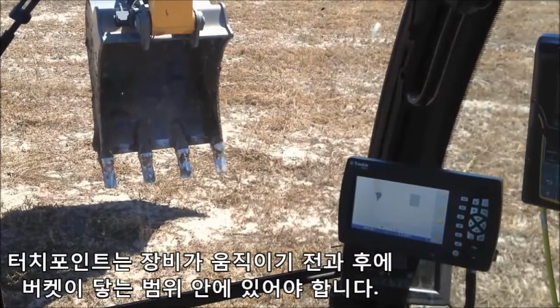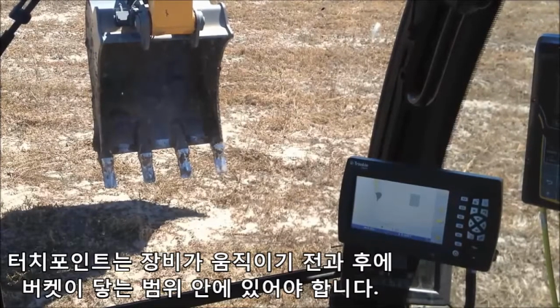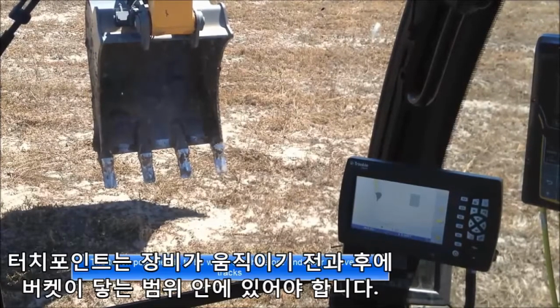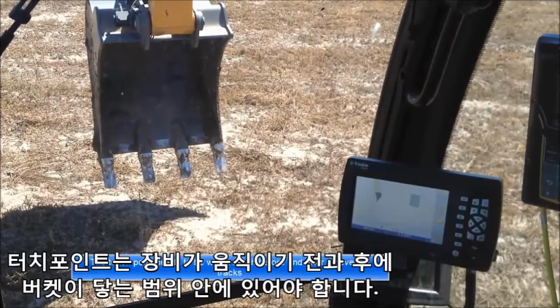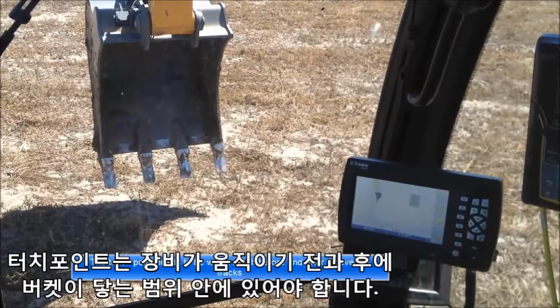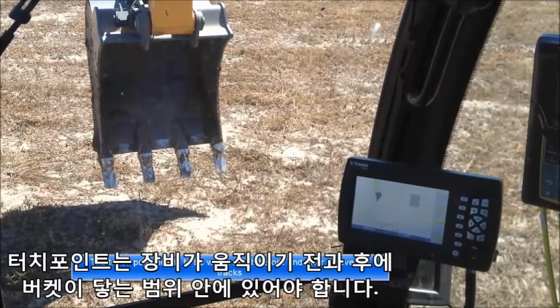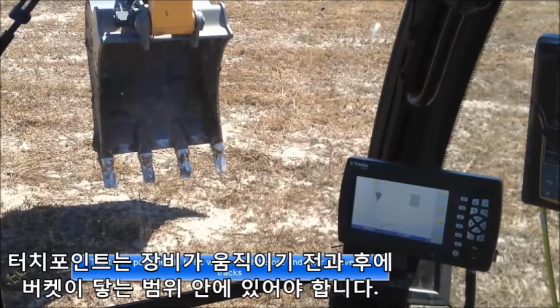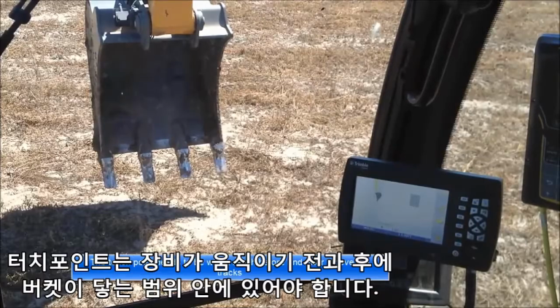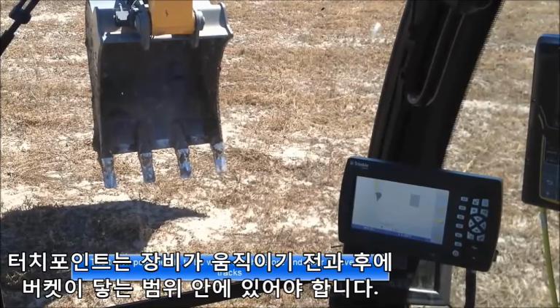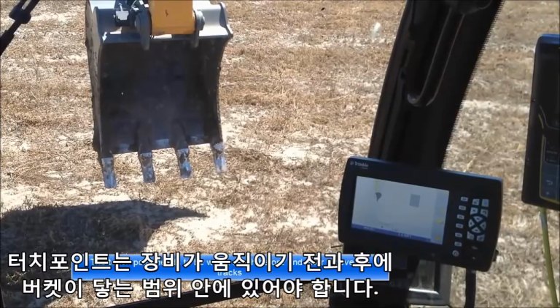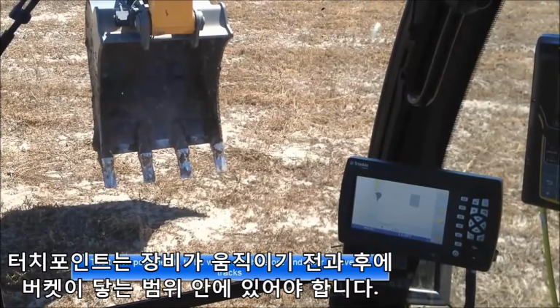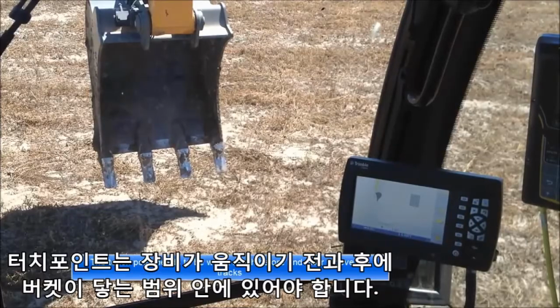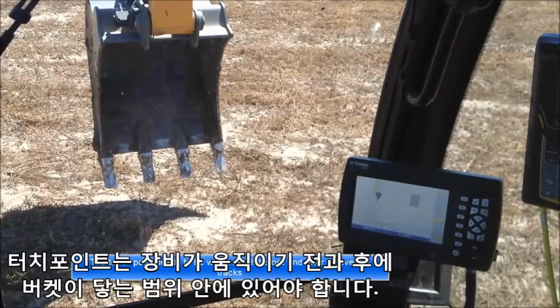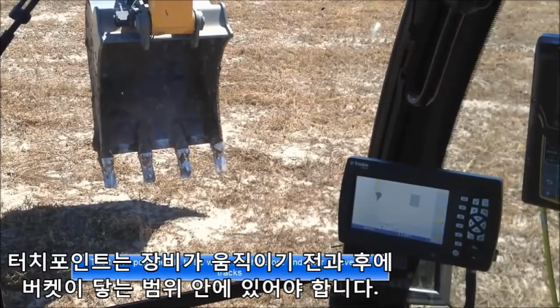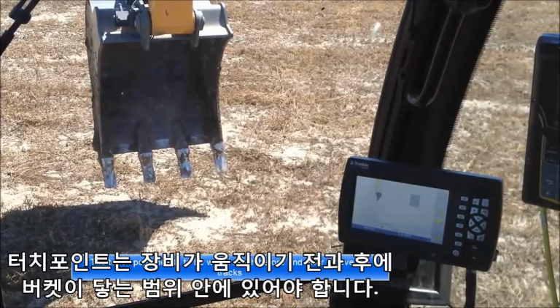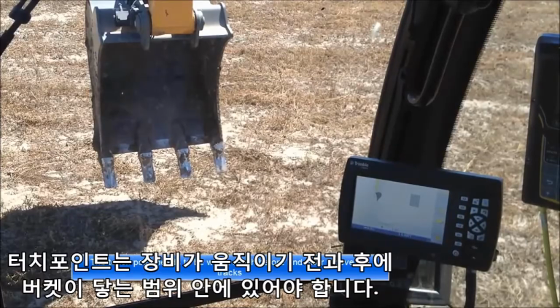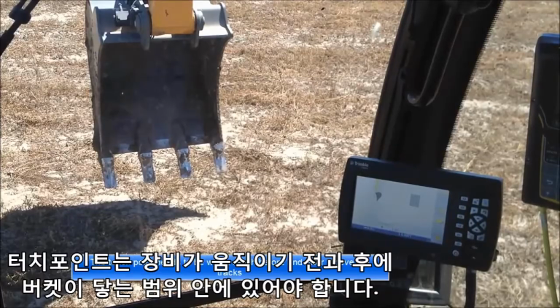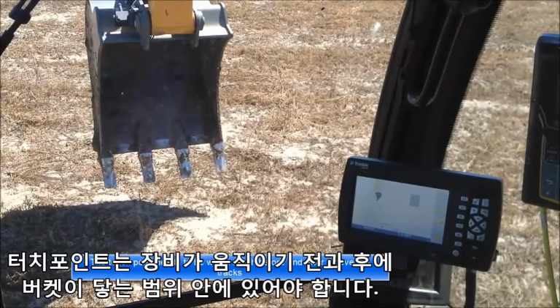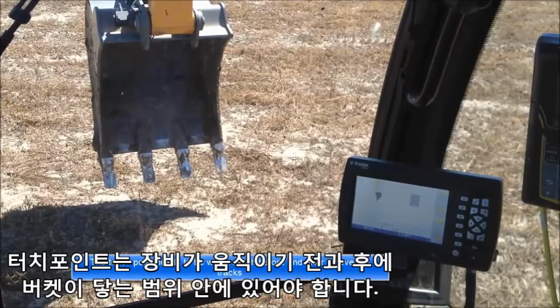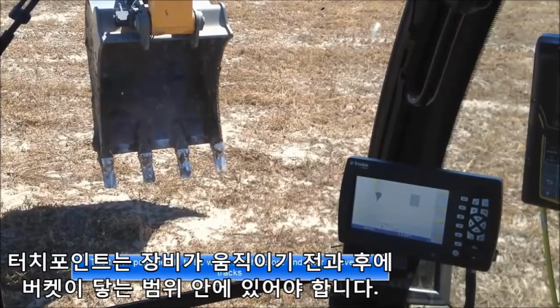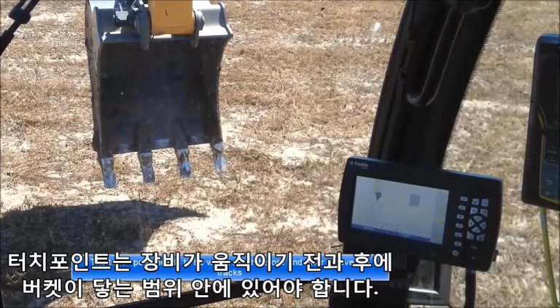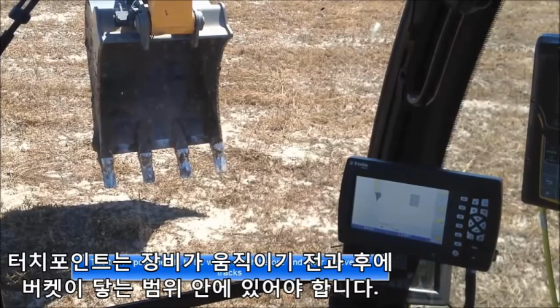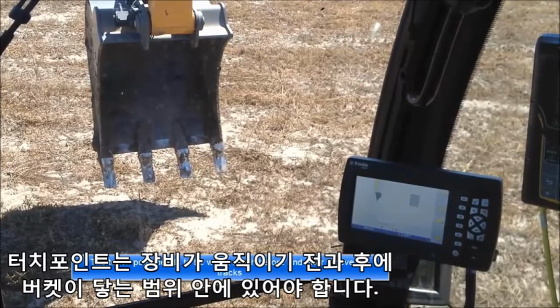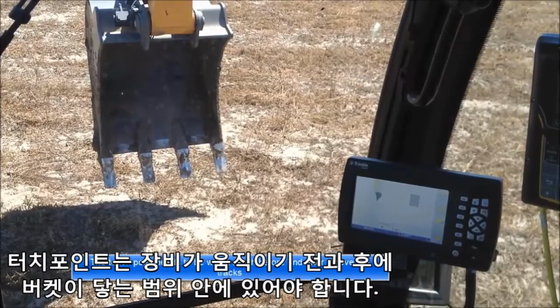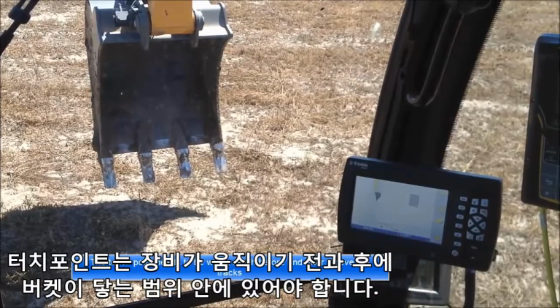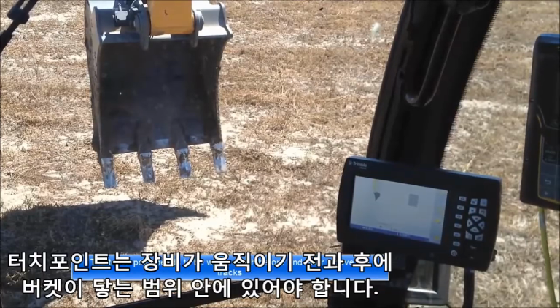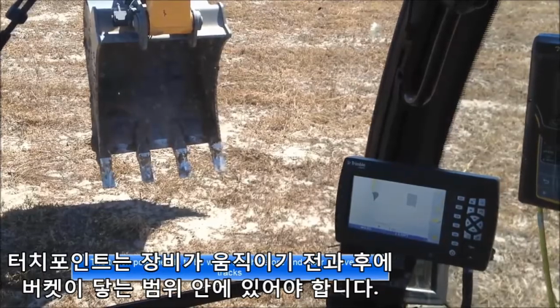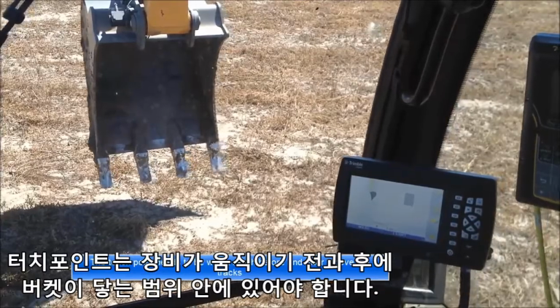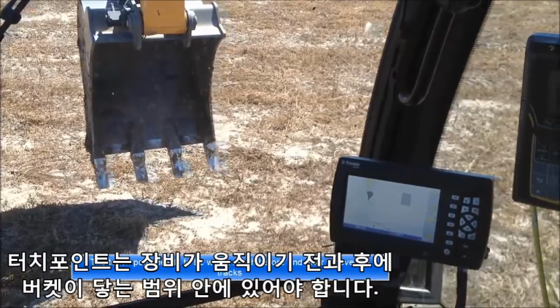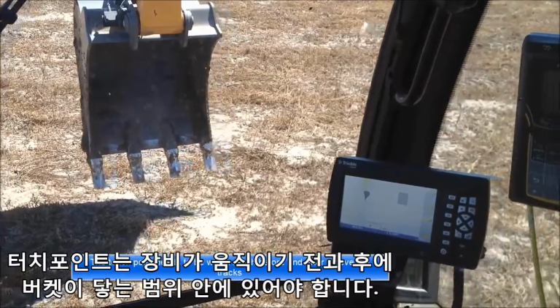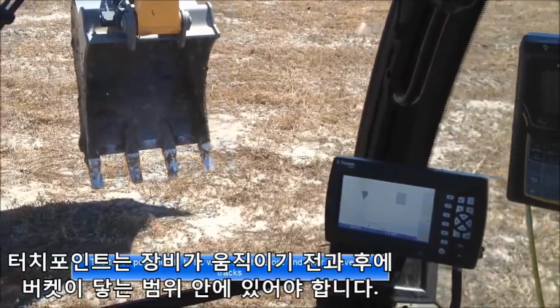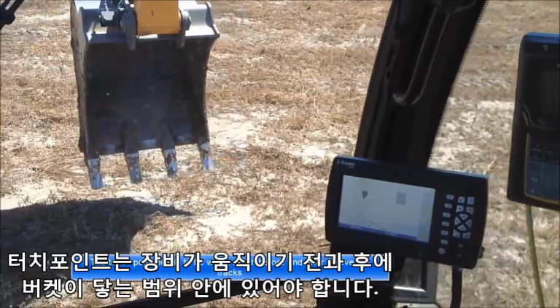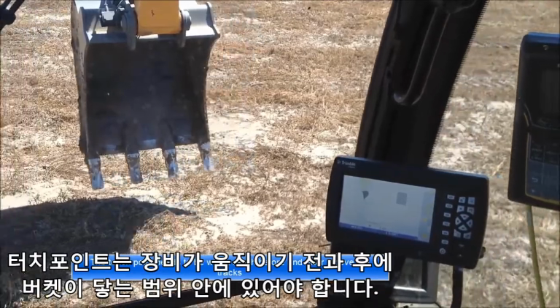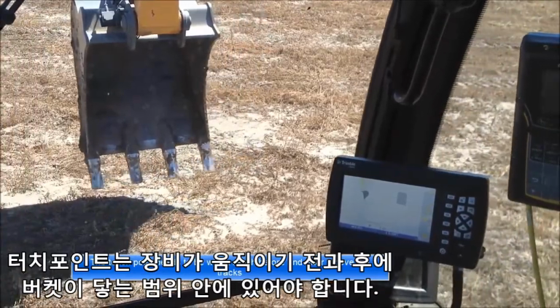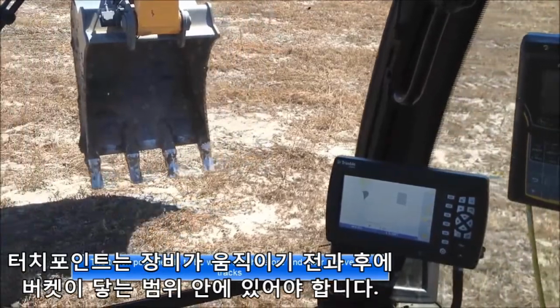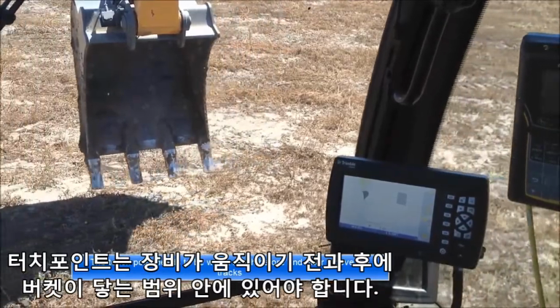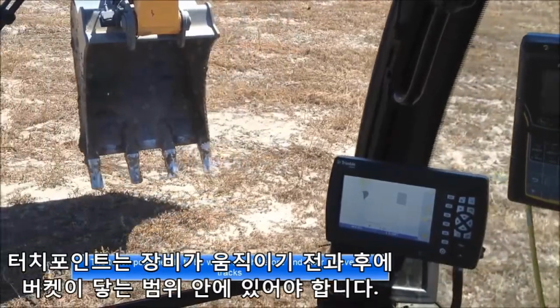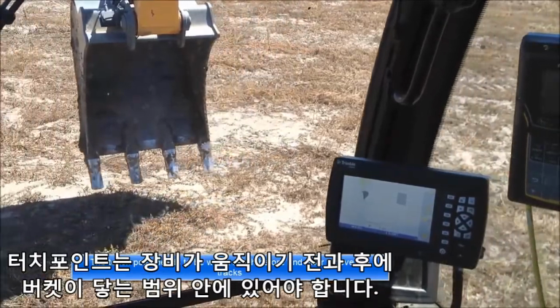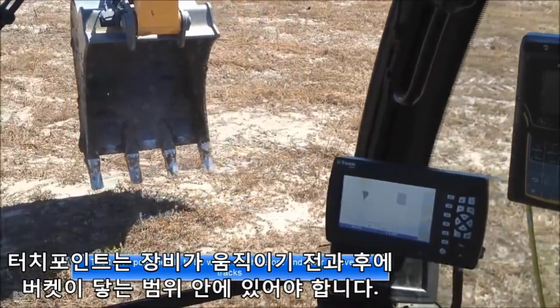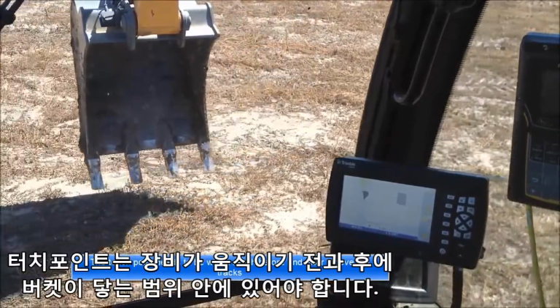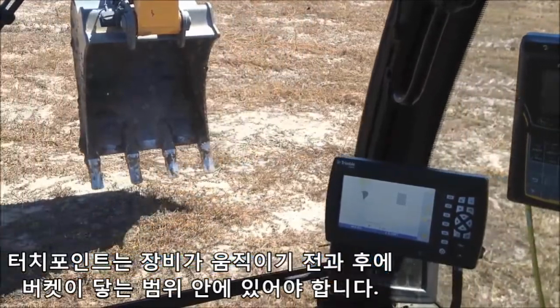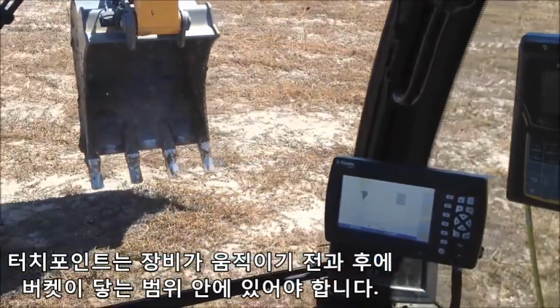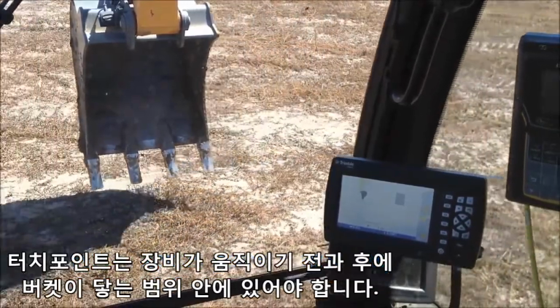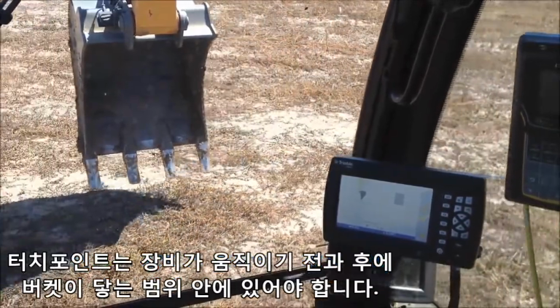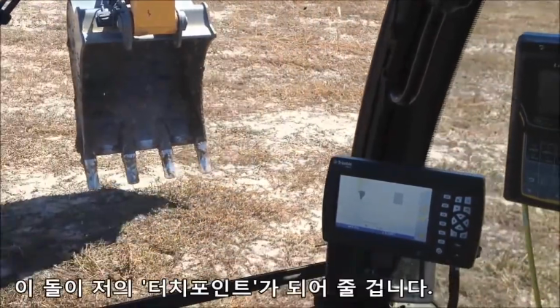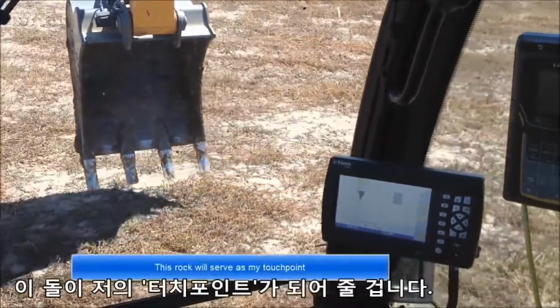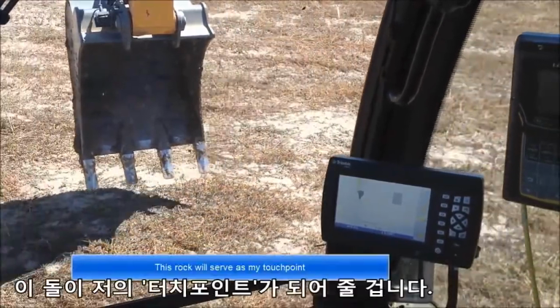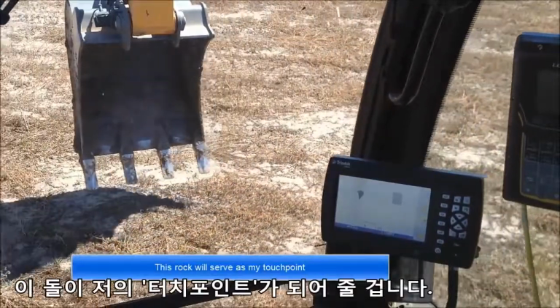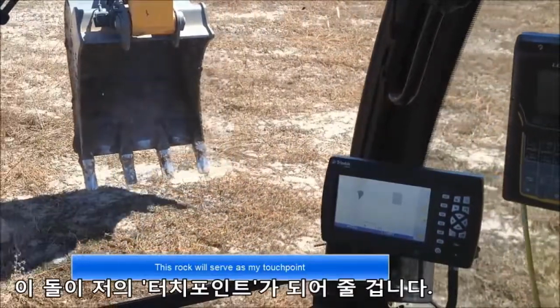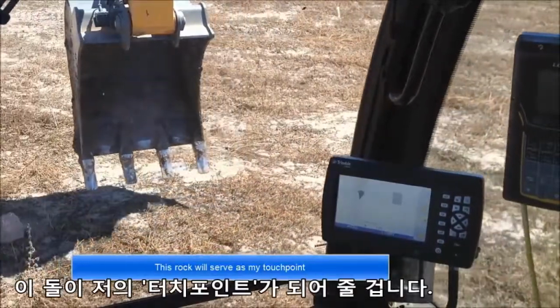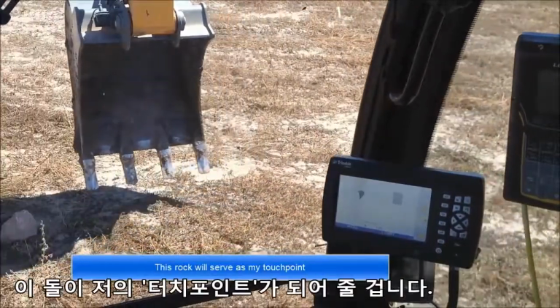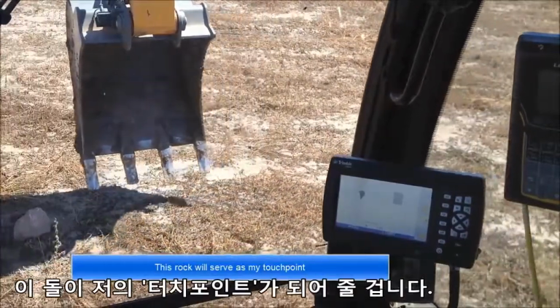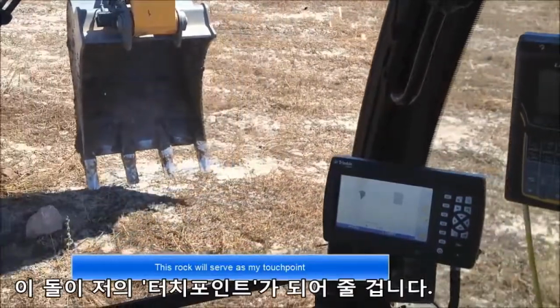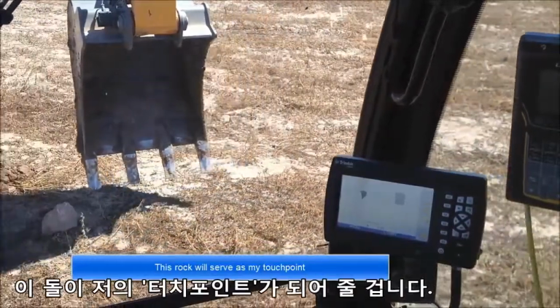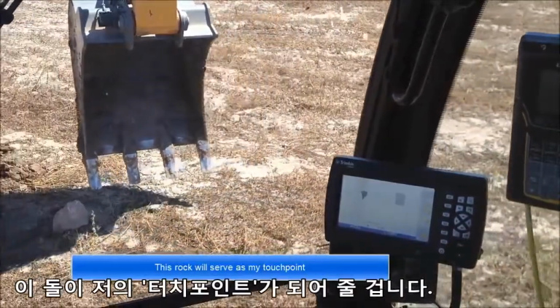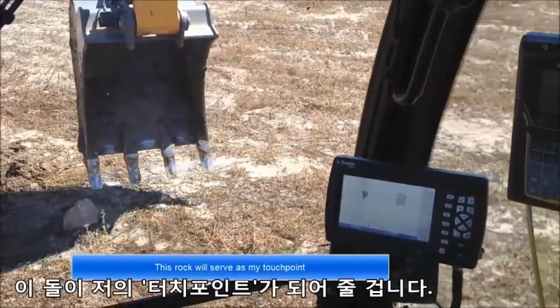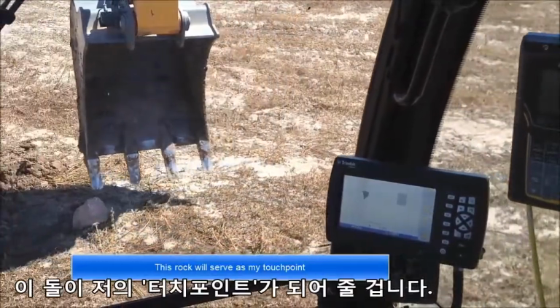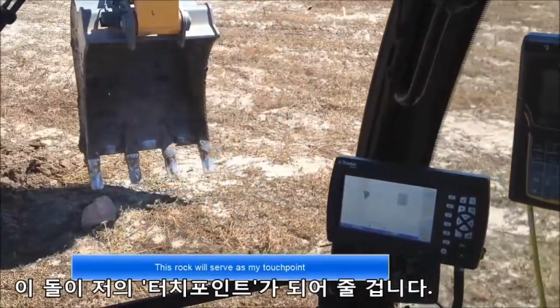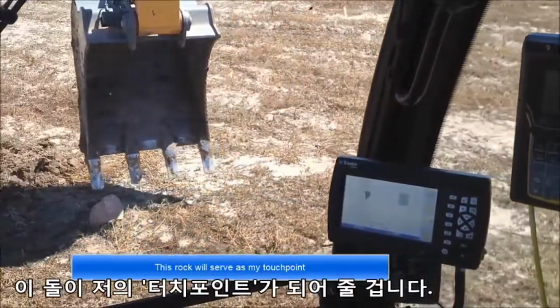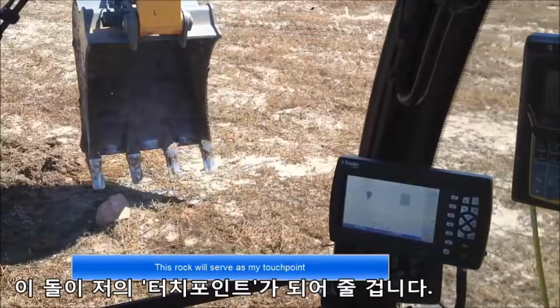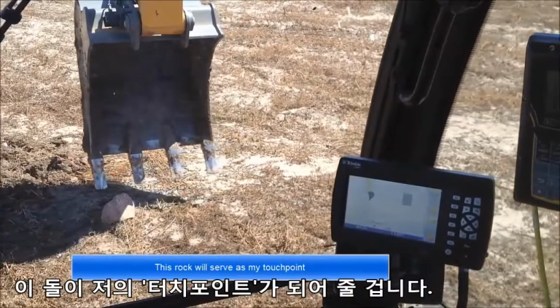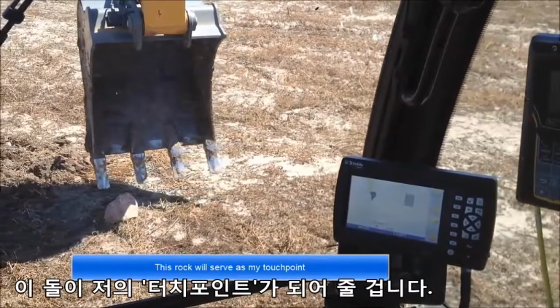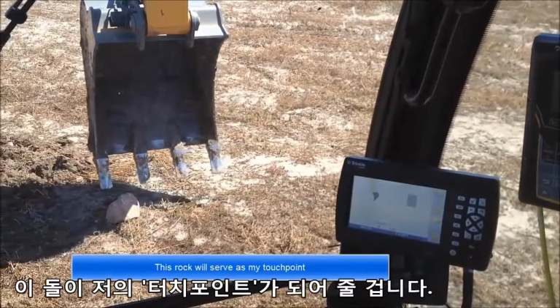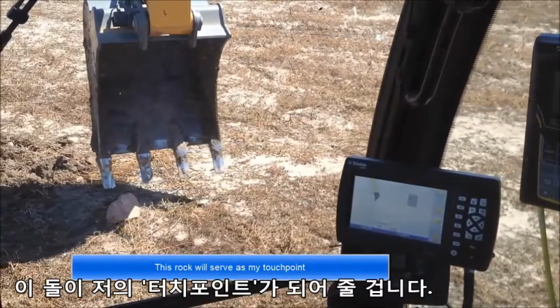The touch point needs to be within reach before and after I move the tracks. This rock will serve as my touch point.